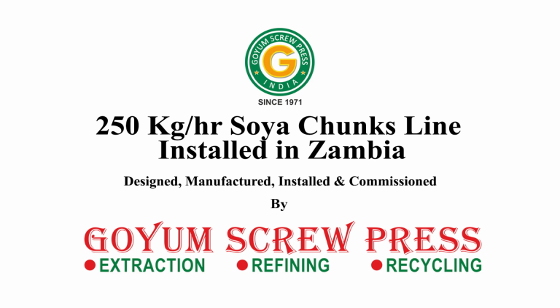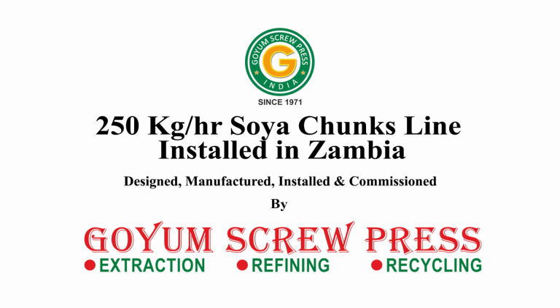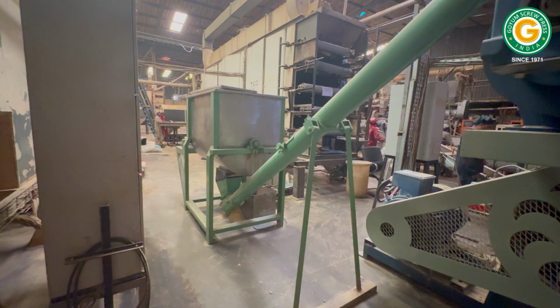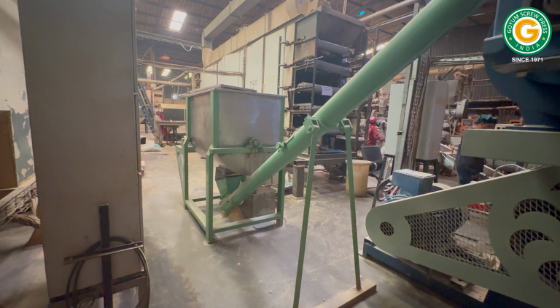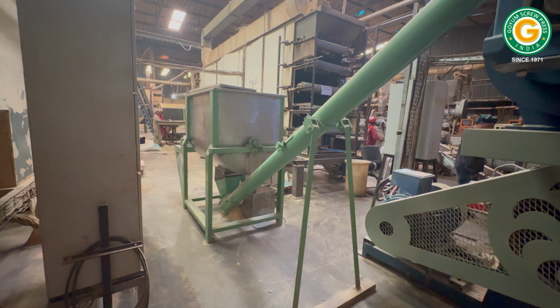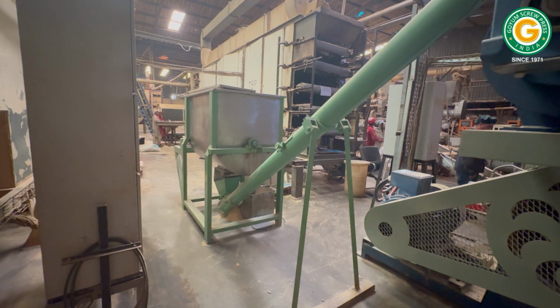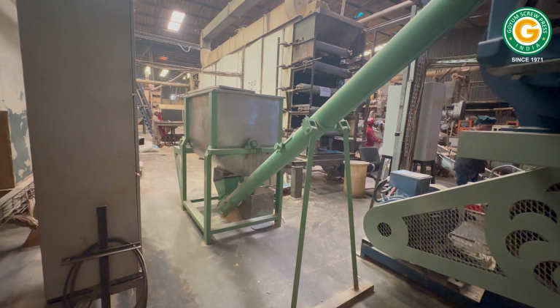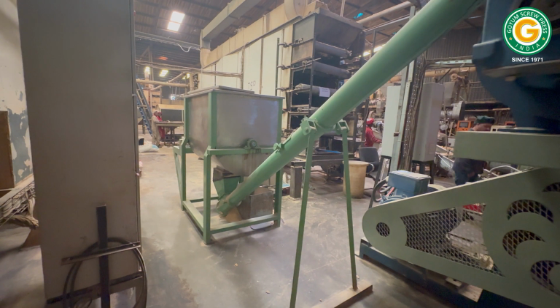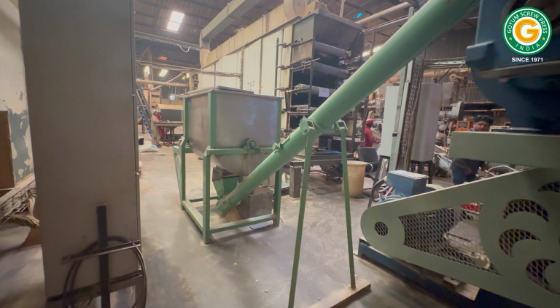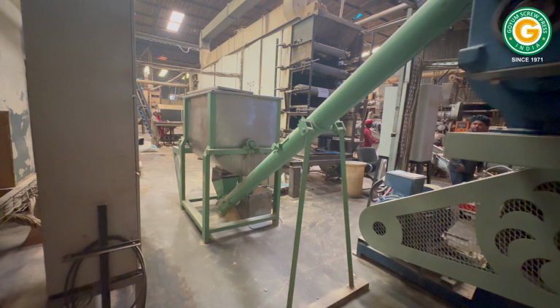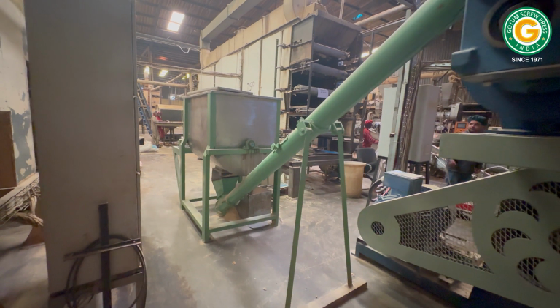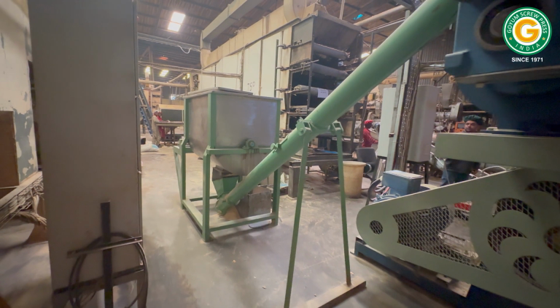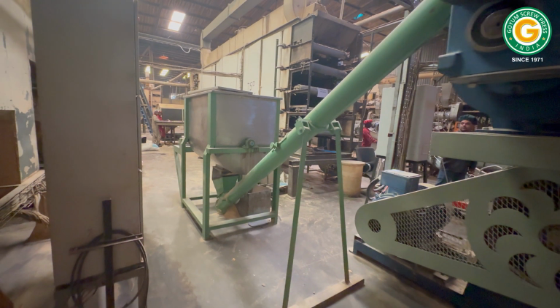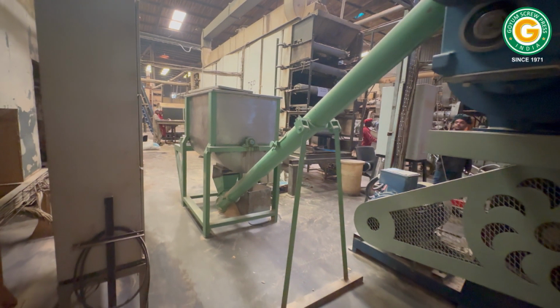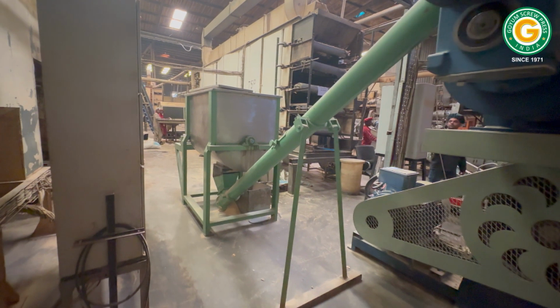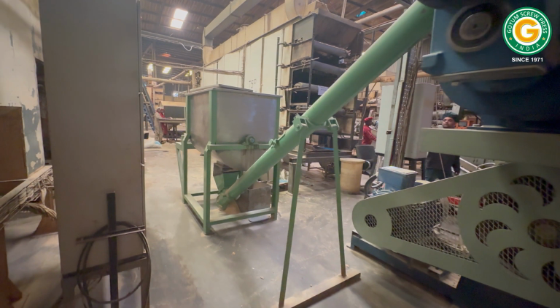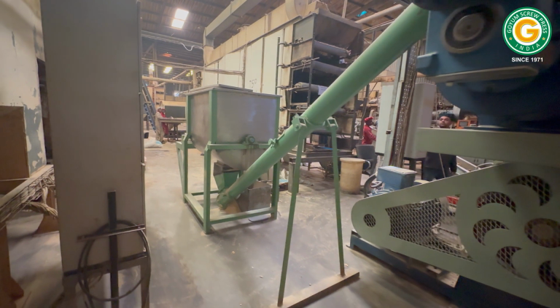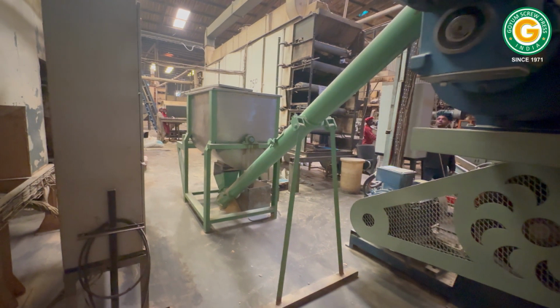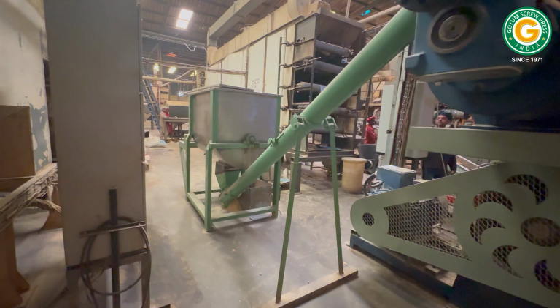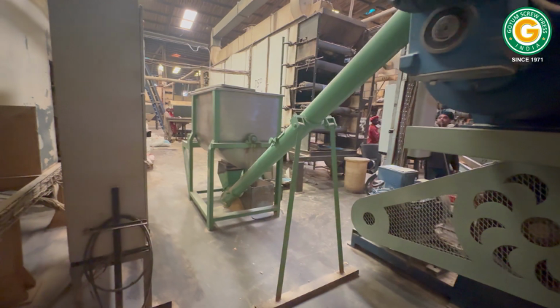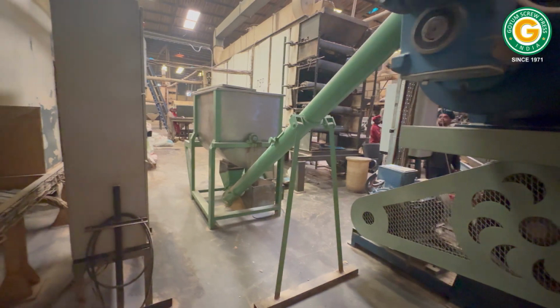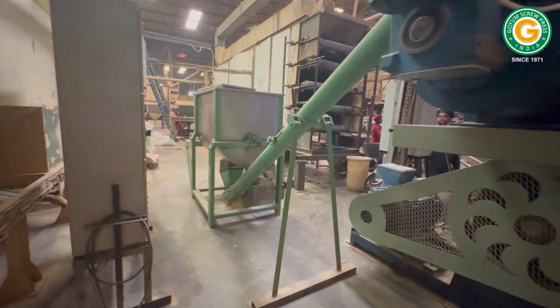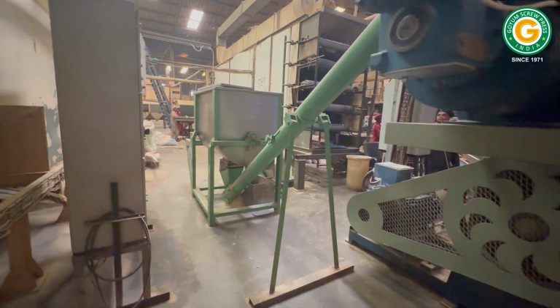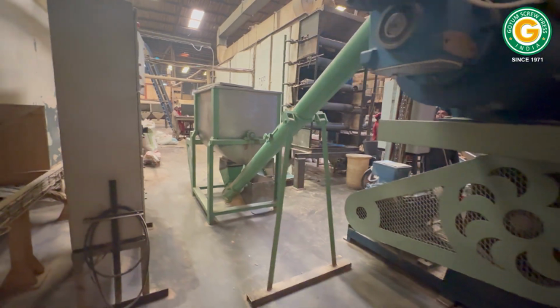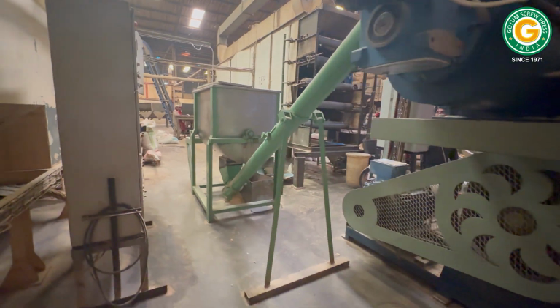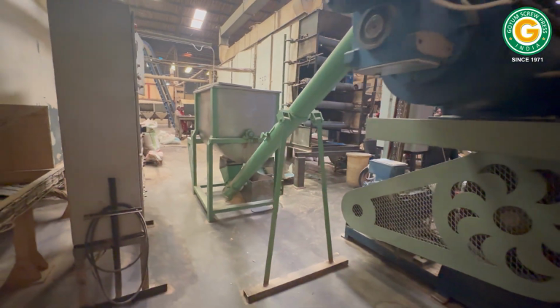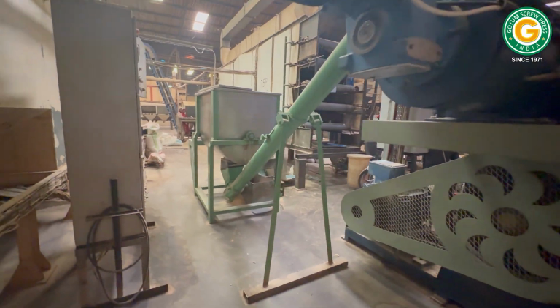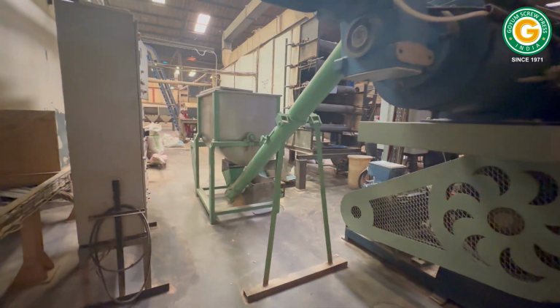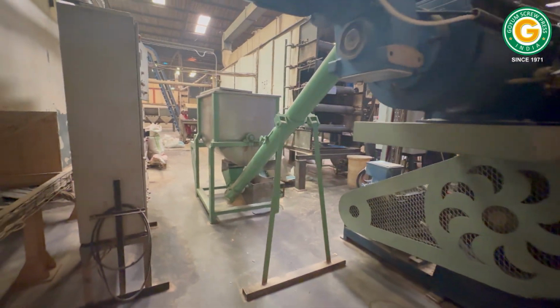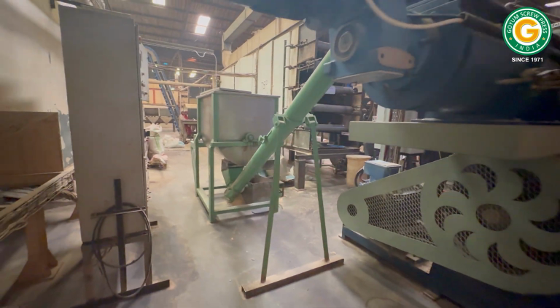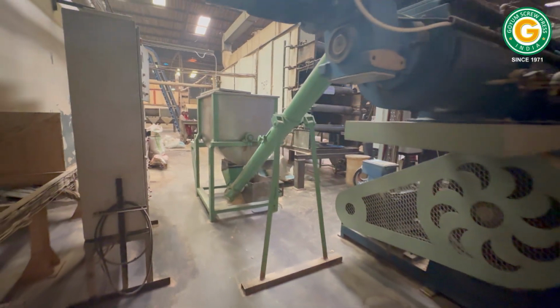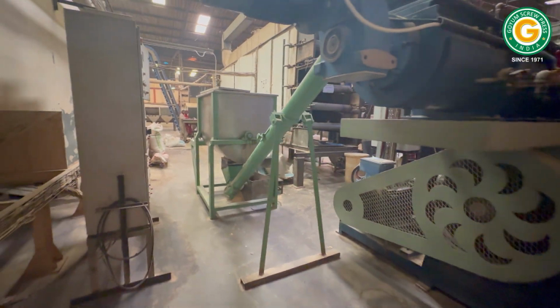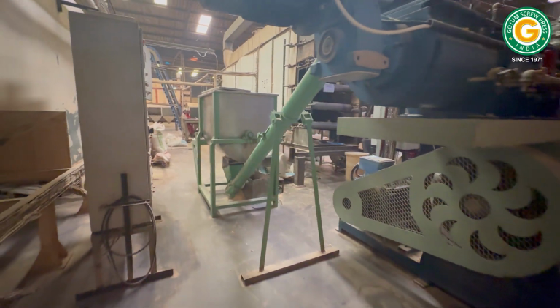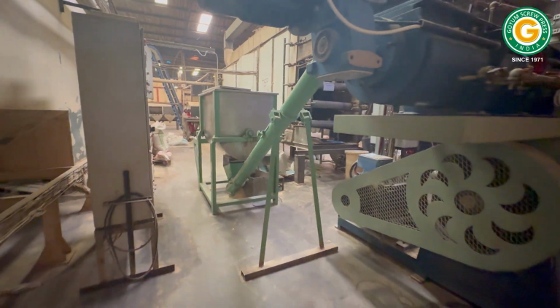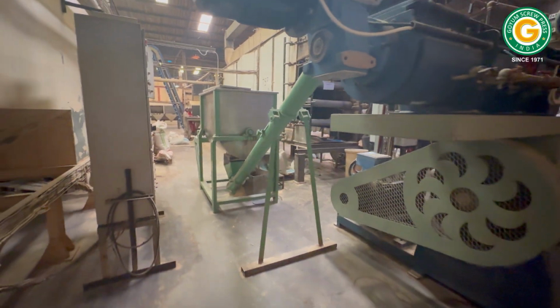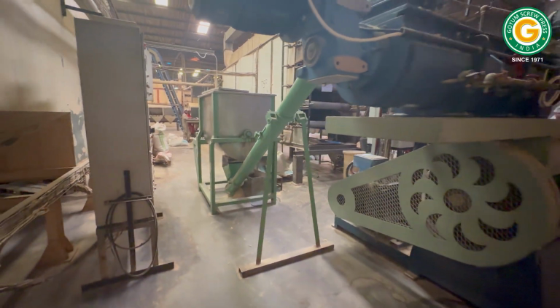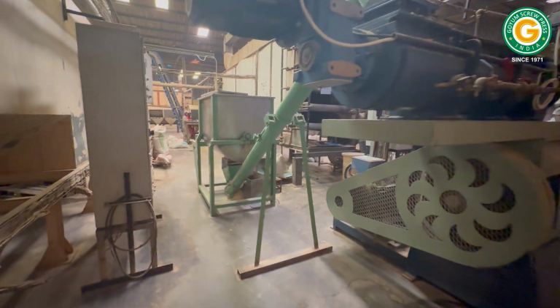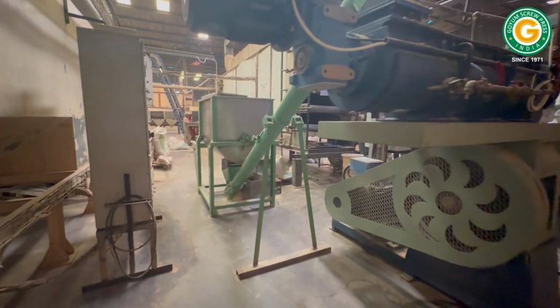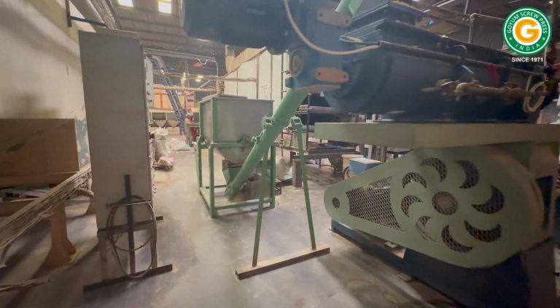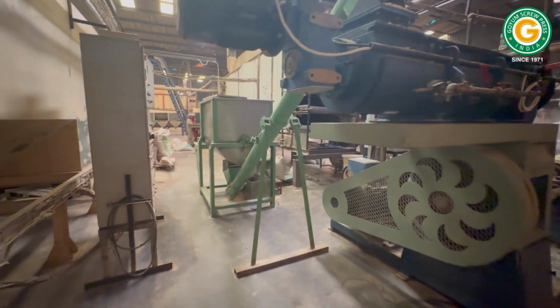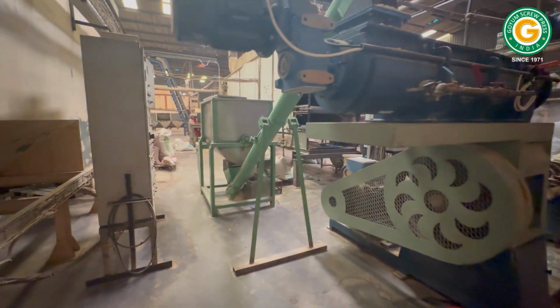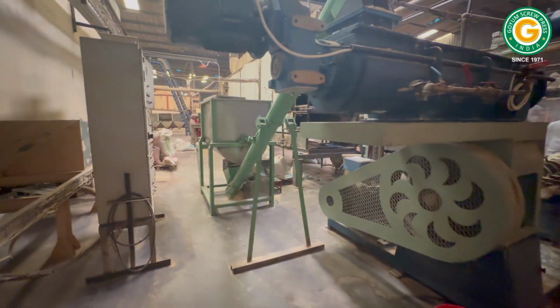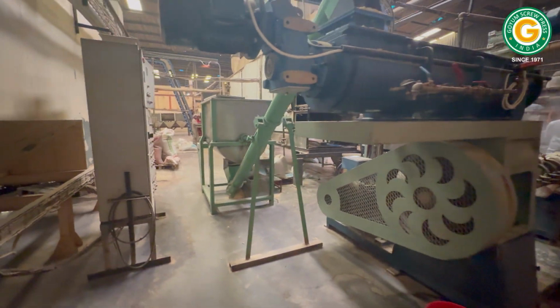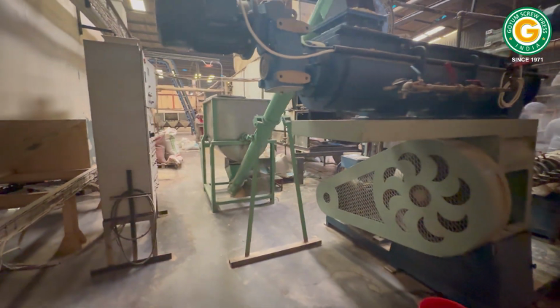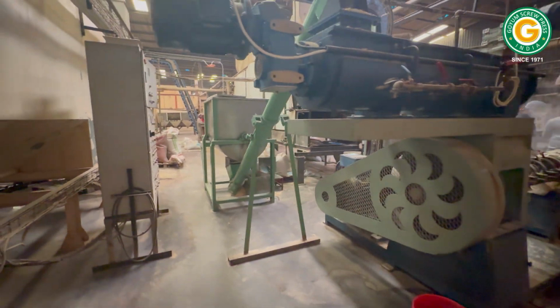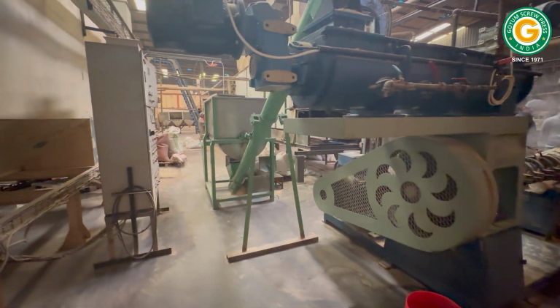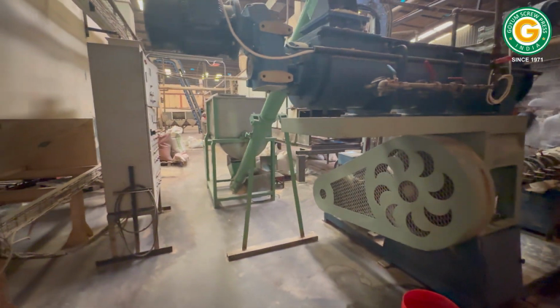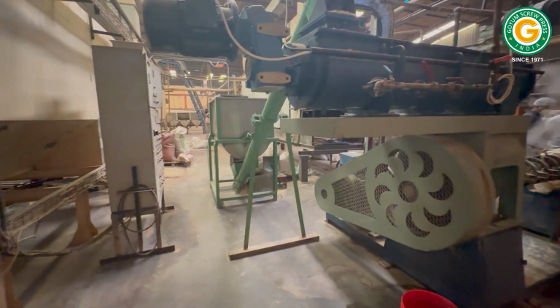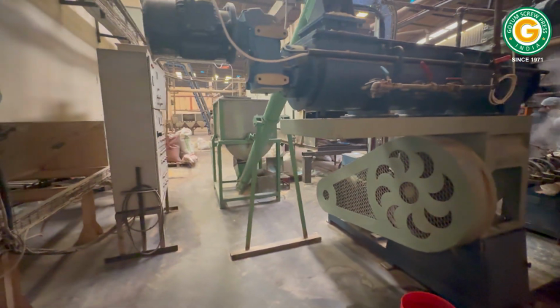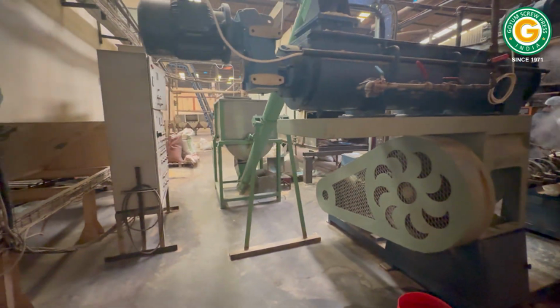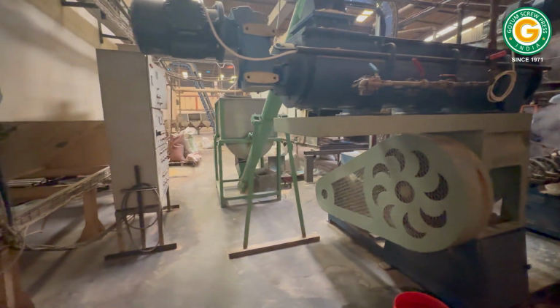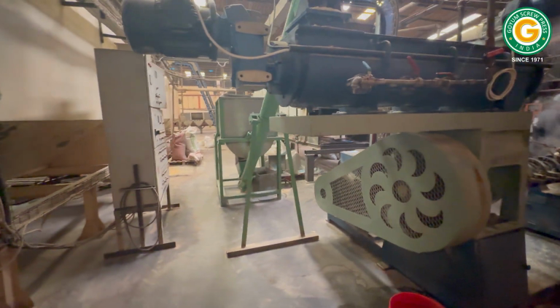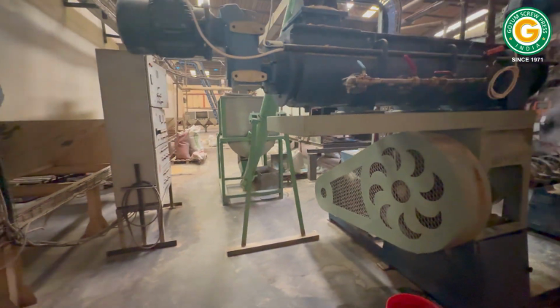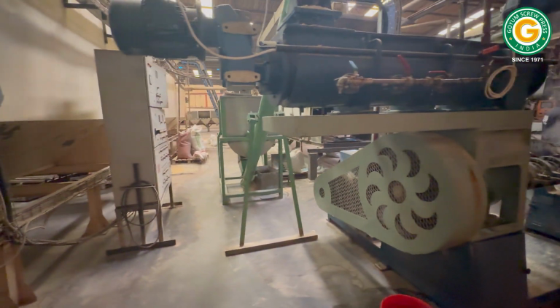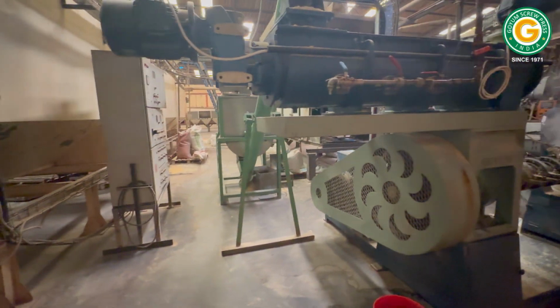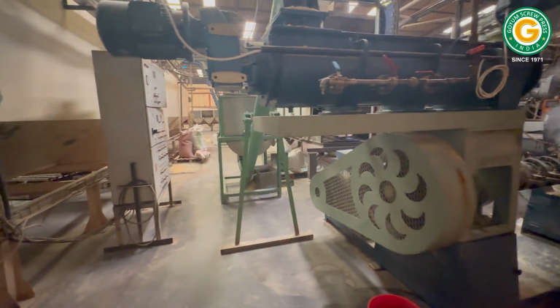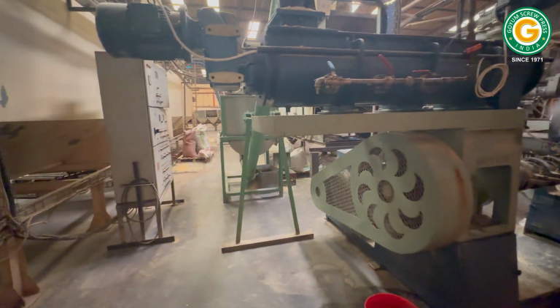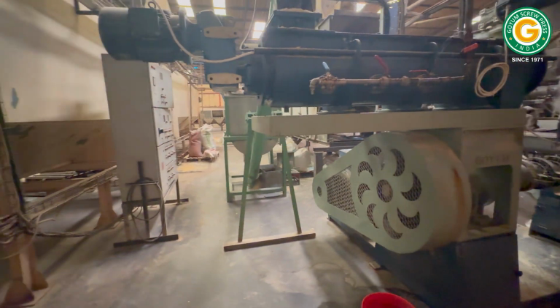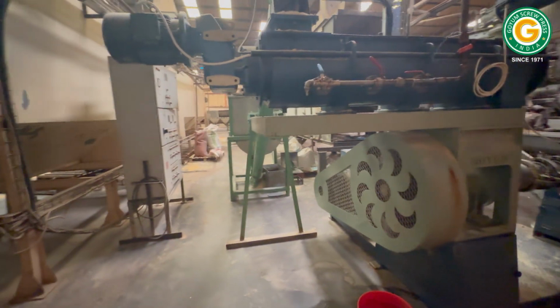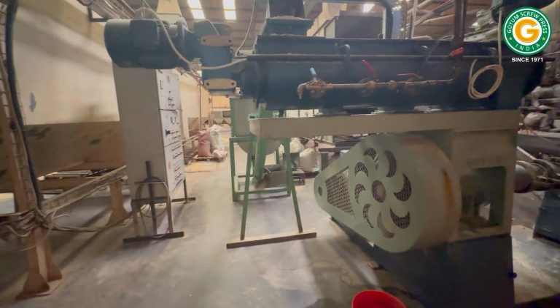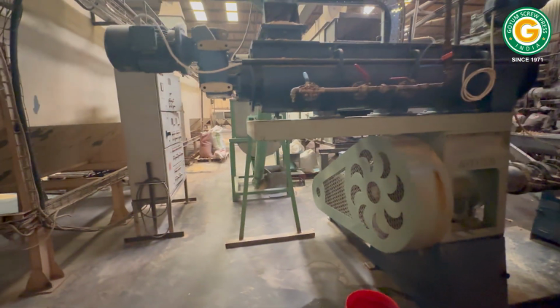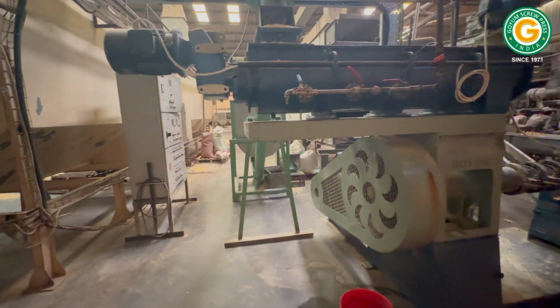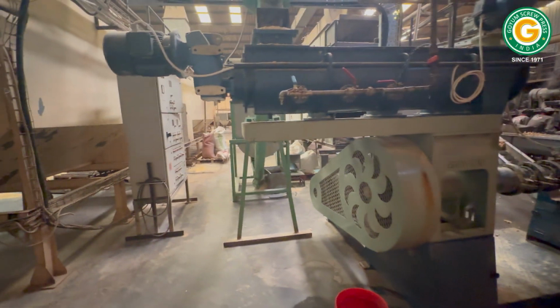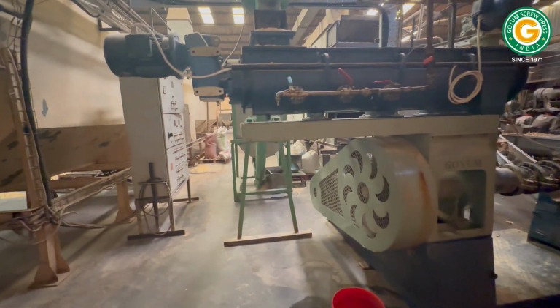Here we start with soybean meal, mixing it thoroughly in a mixer before lifting it to the conditioner using an inclined pipe conveyor.